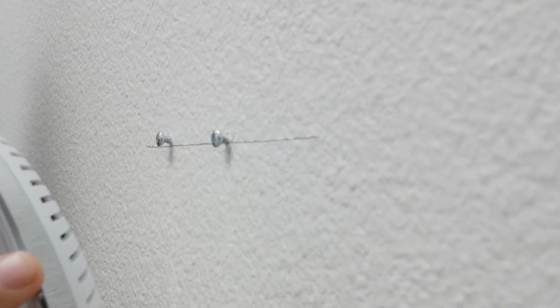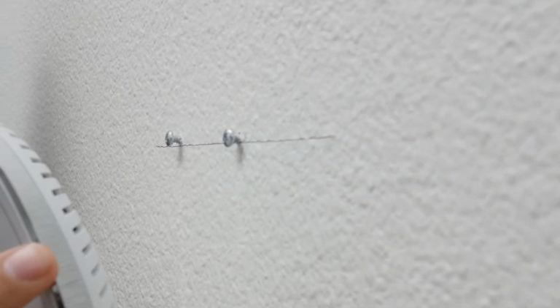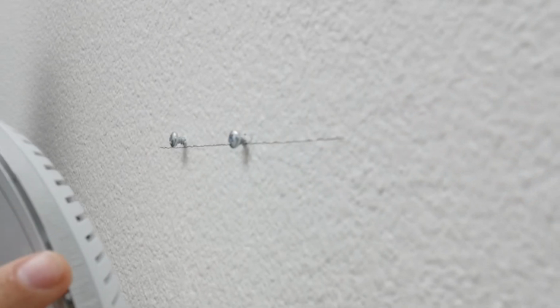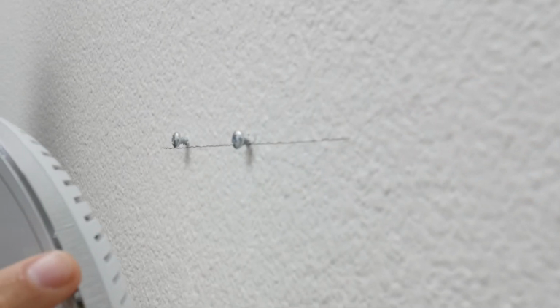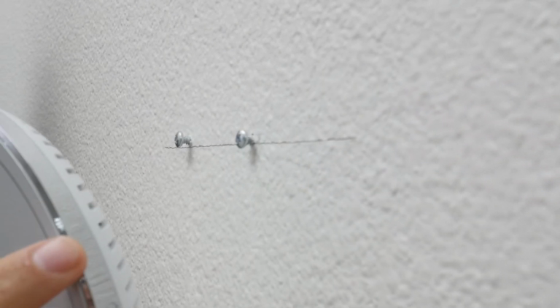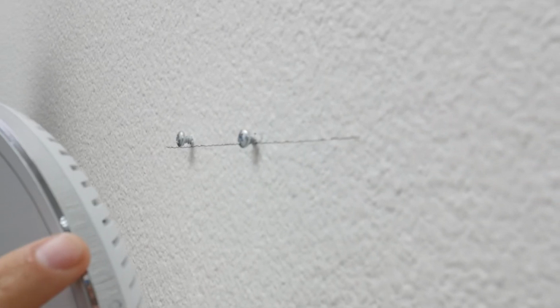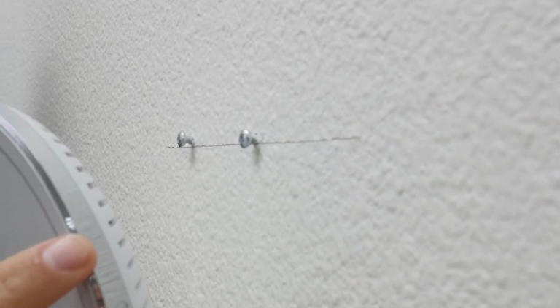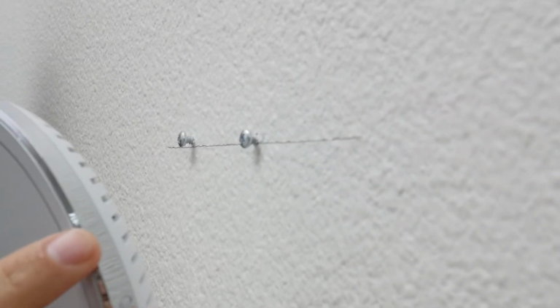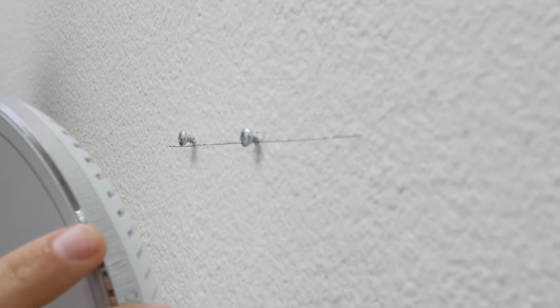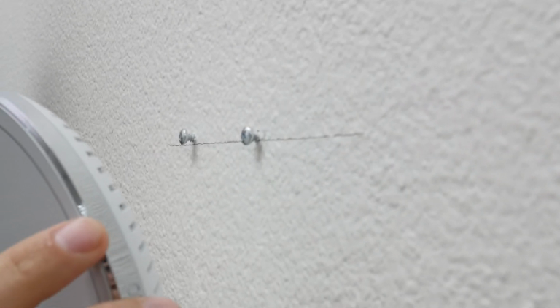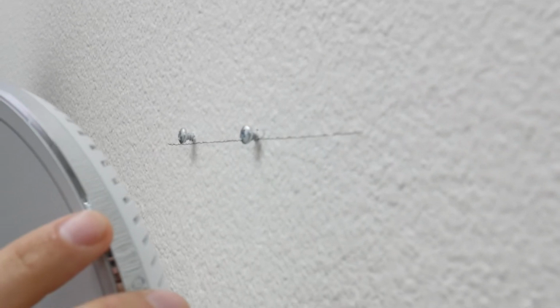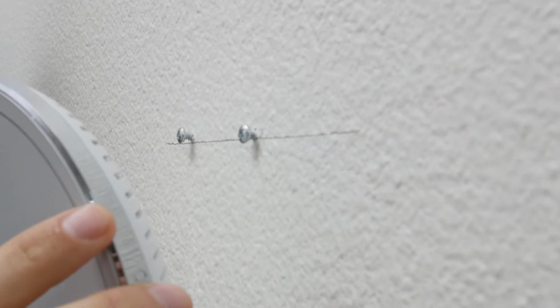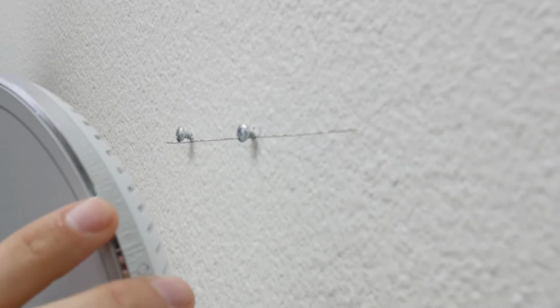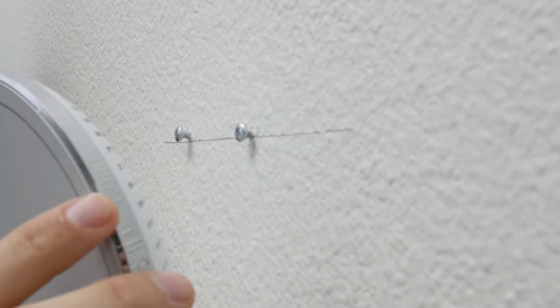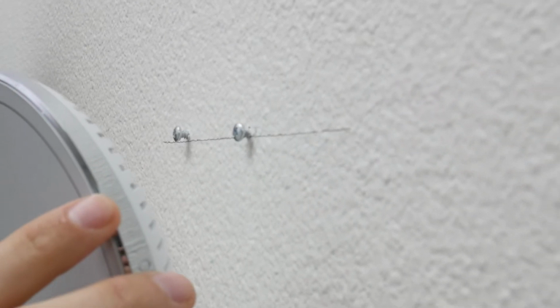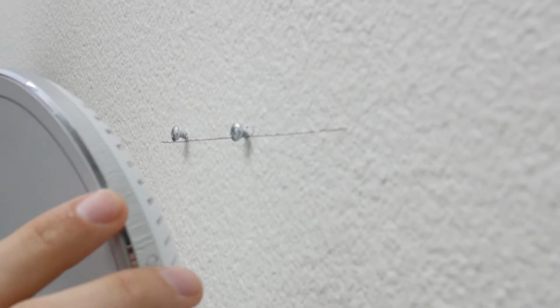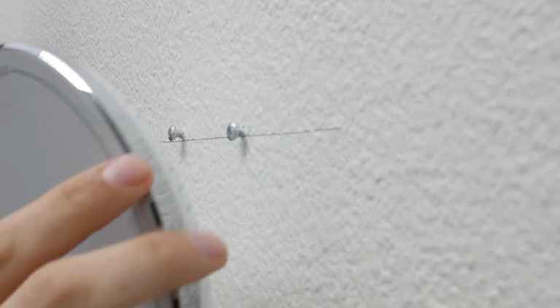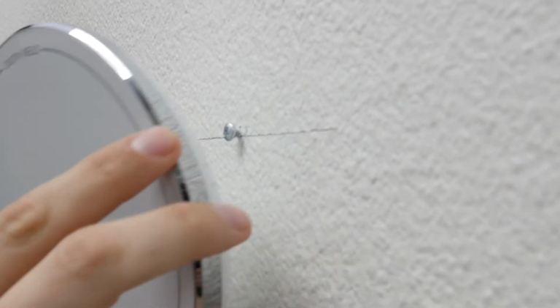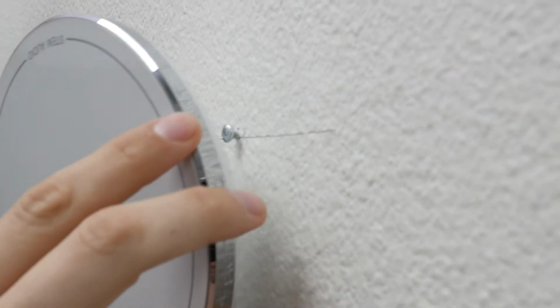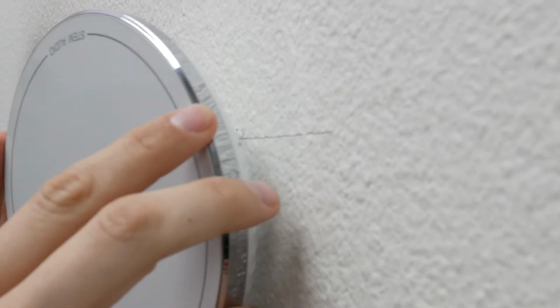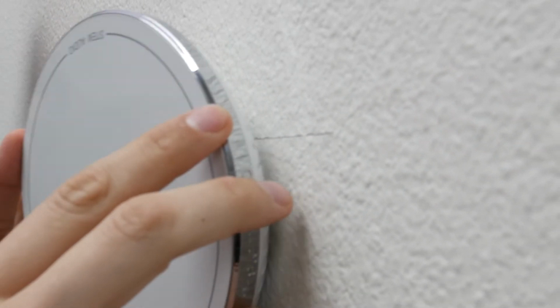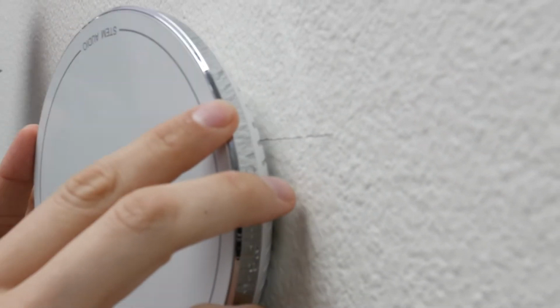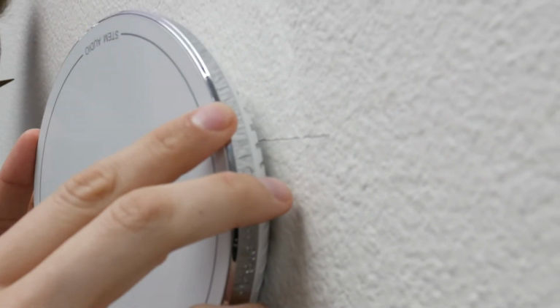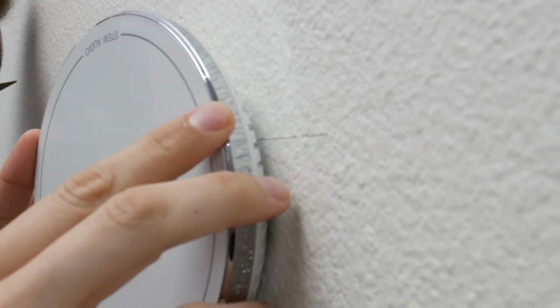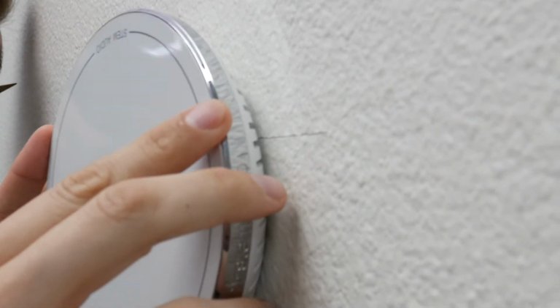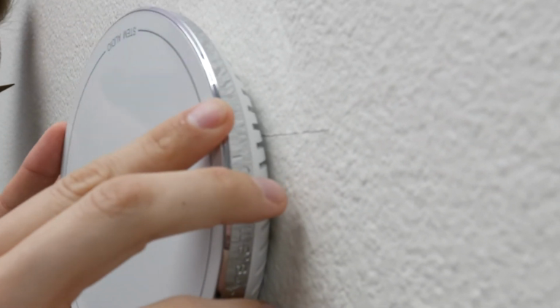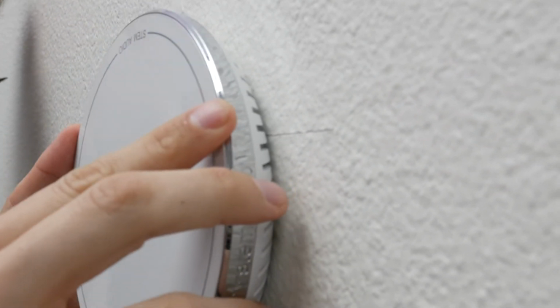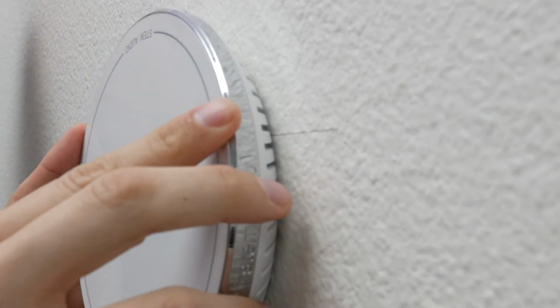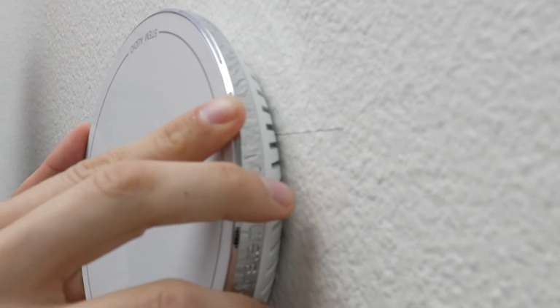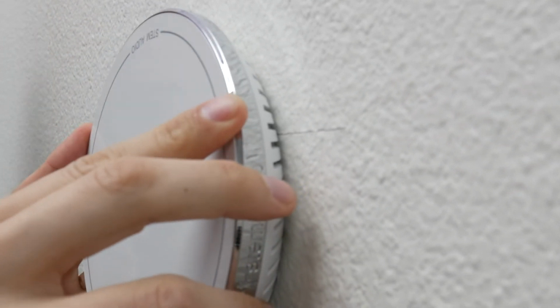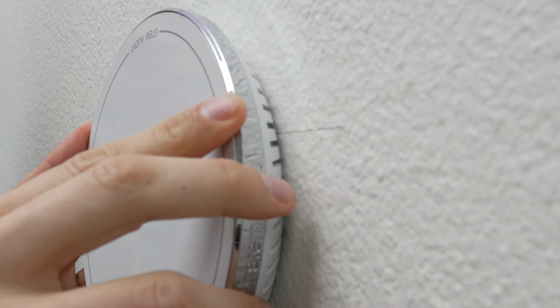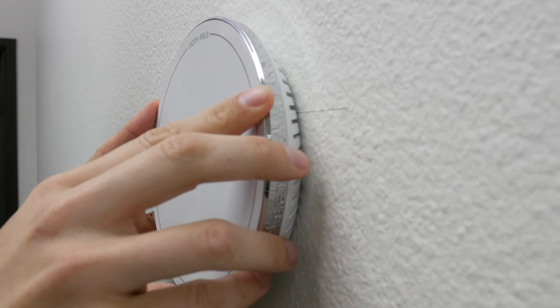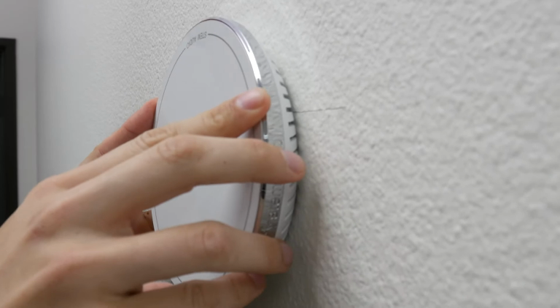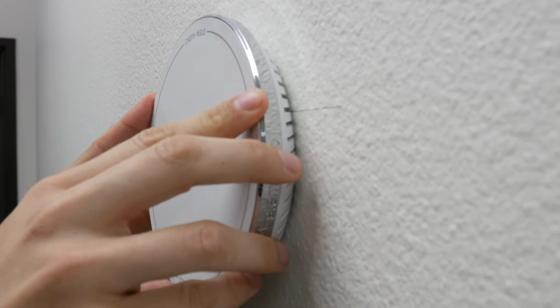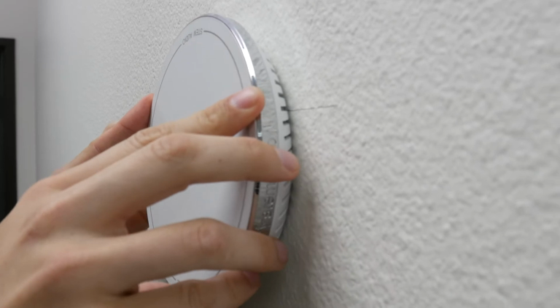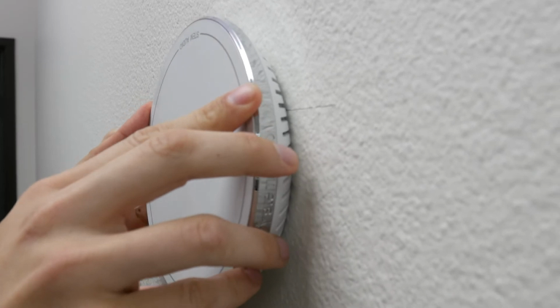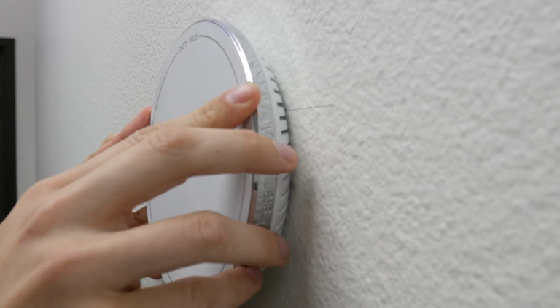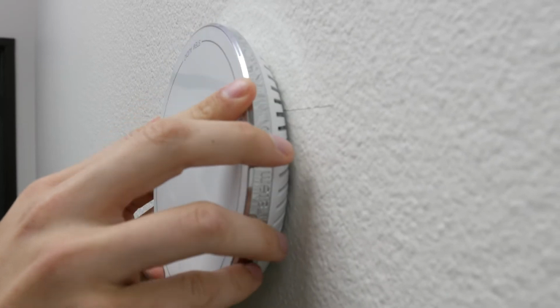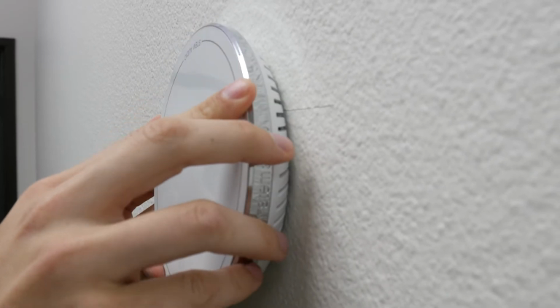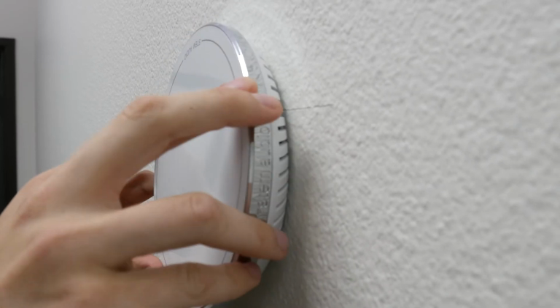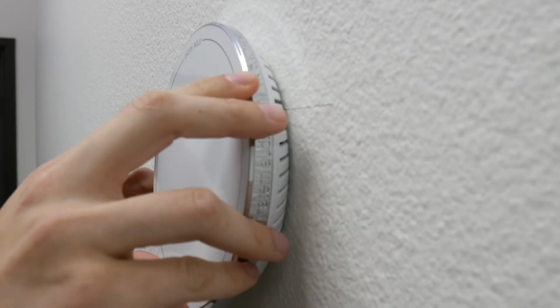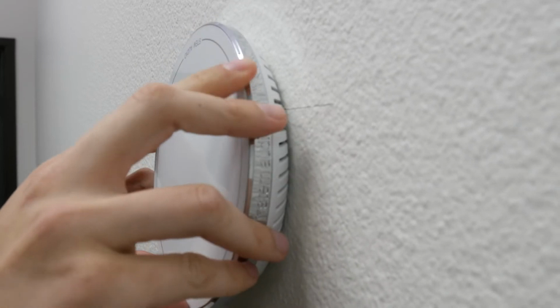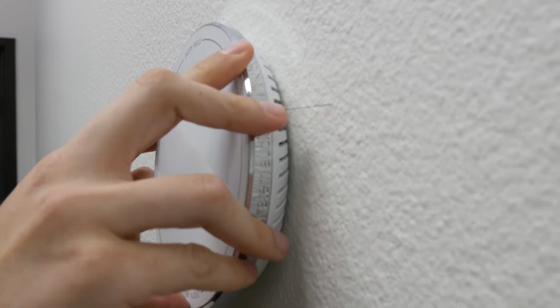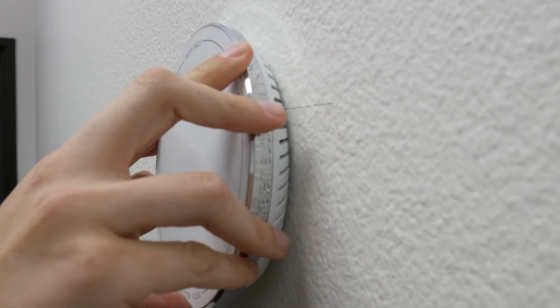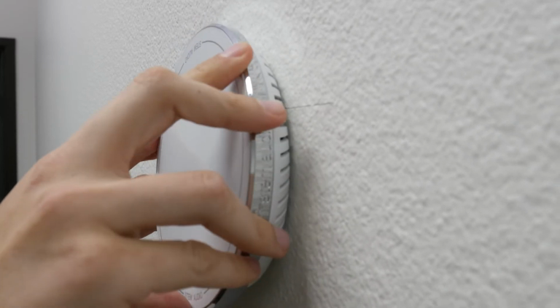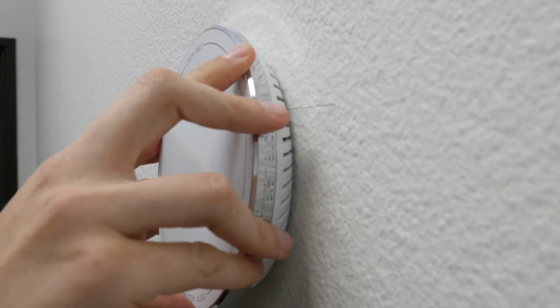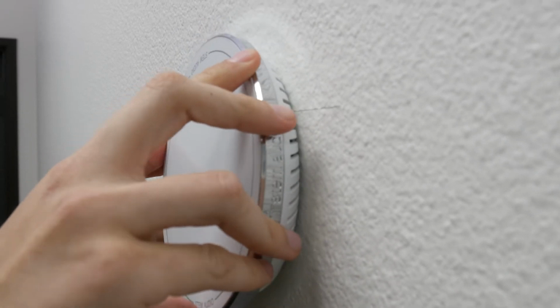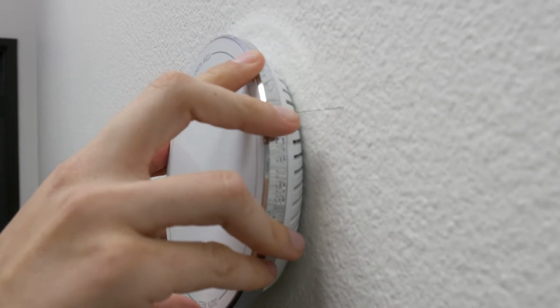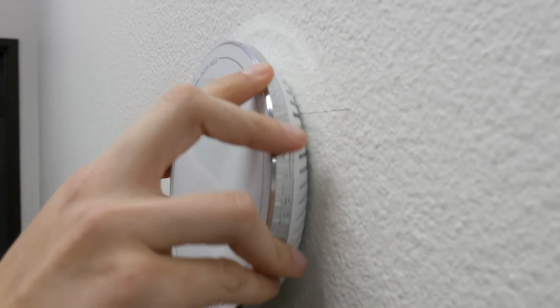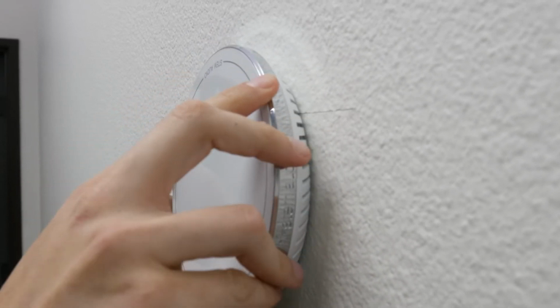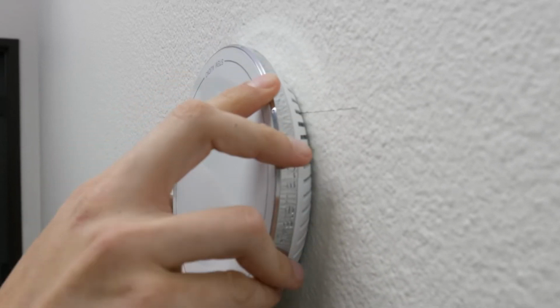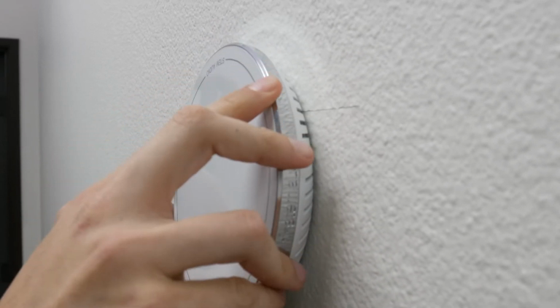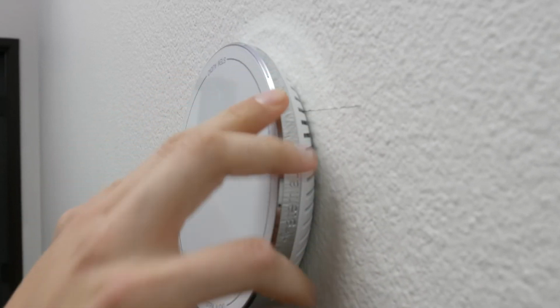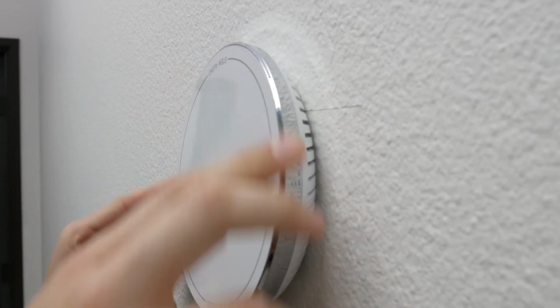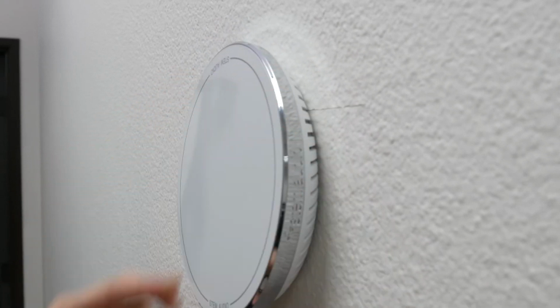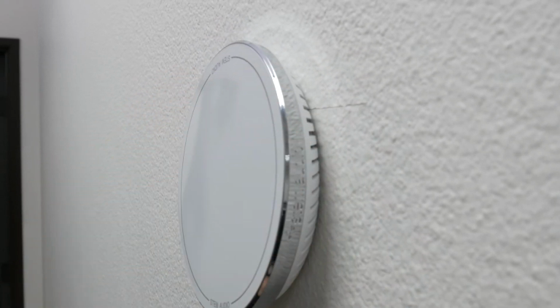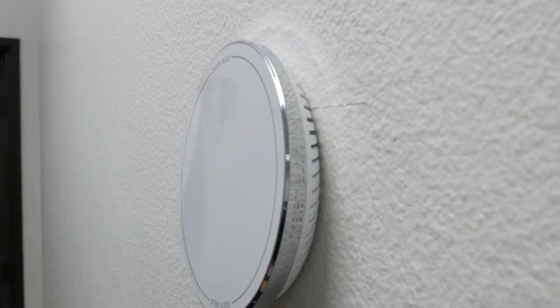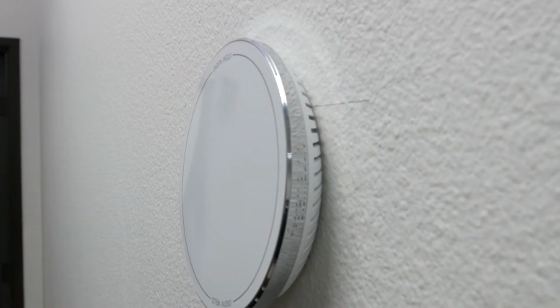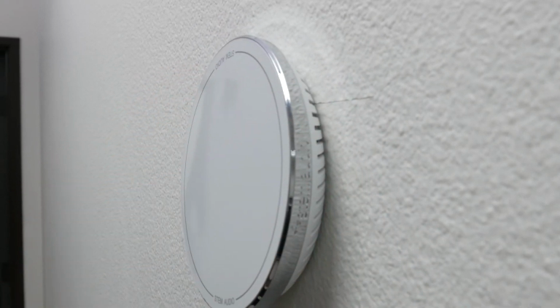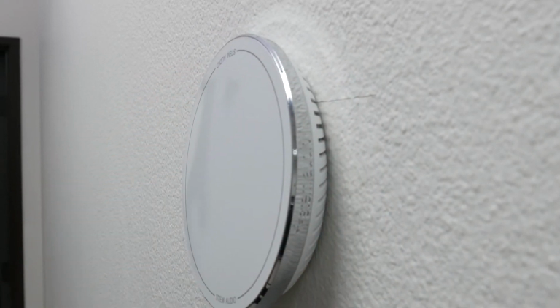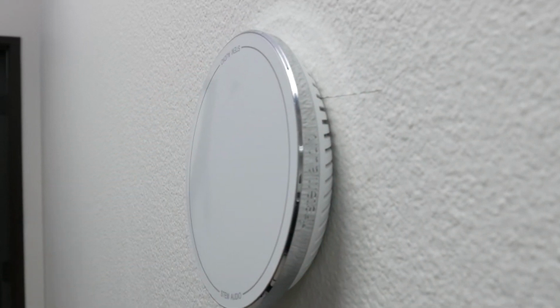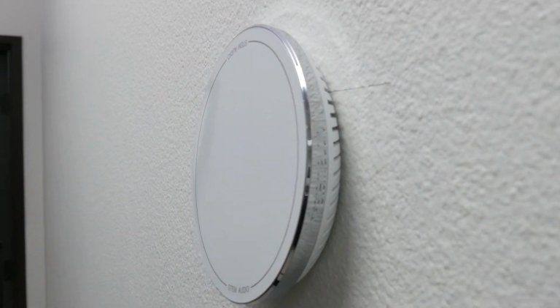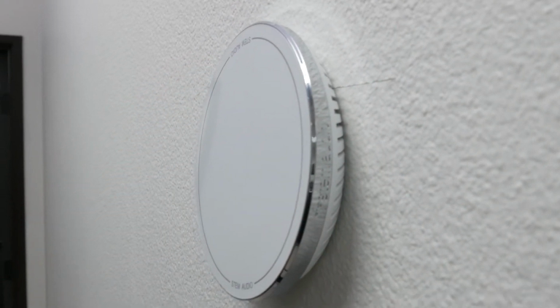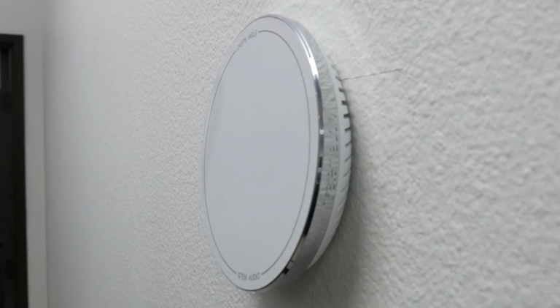Once you're done, align the keyholes on the back of the device with the screws and lightly push in and down to lock into place.